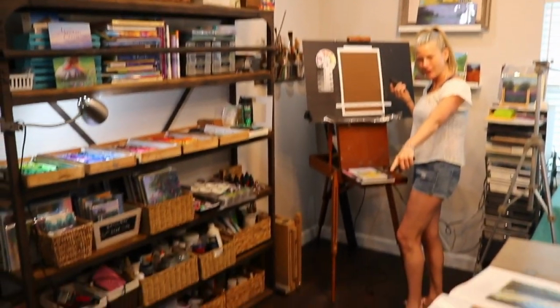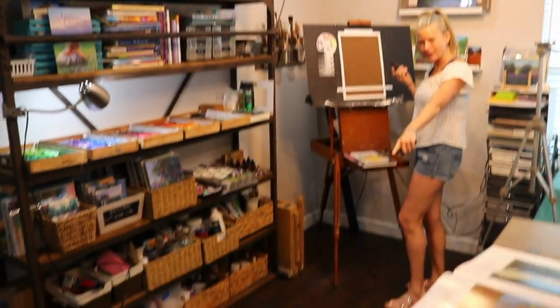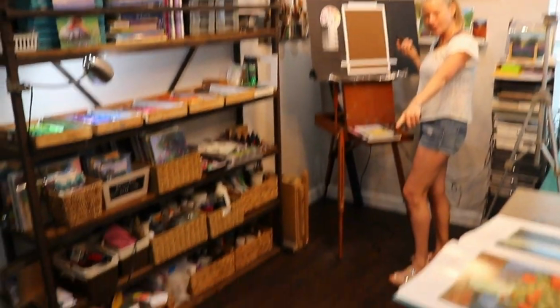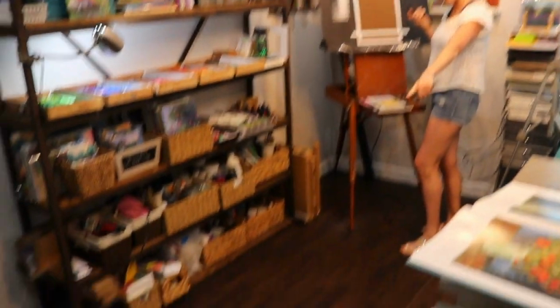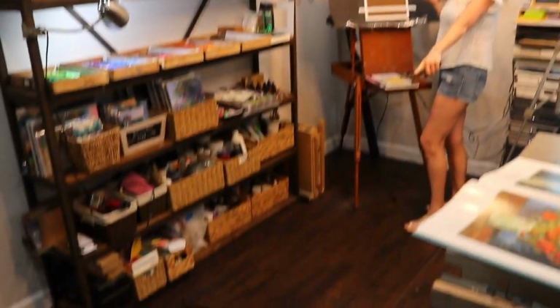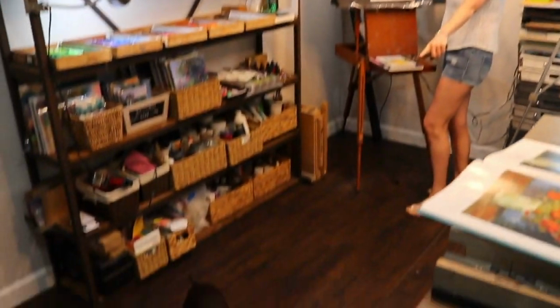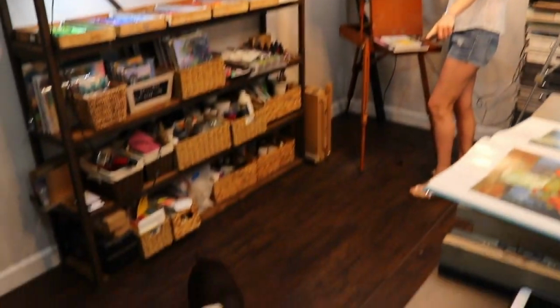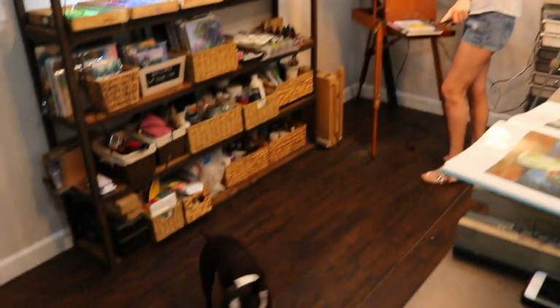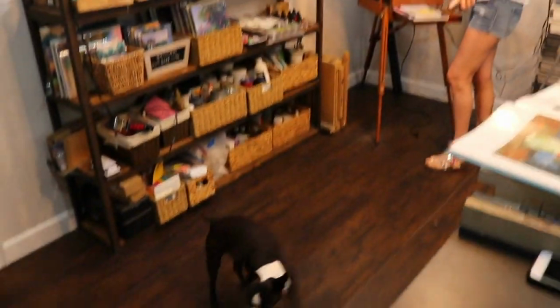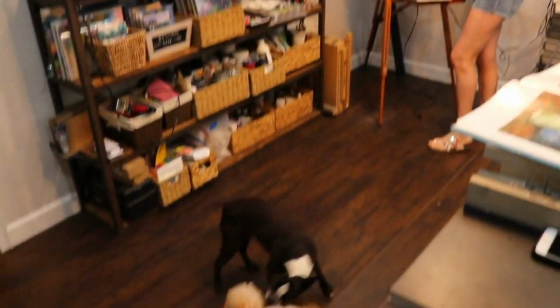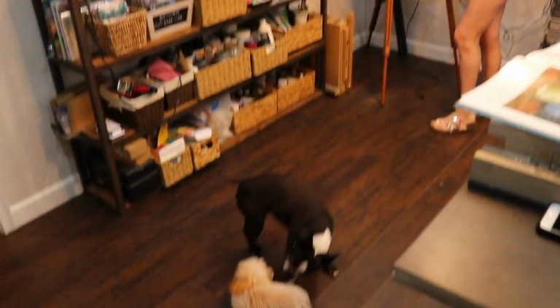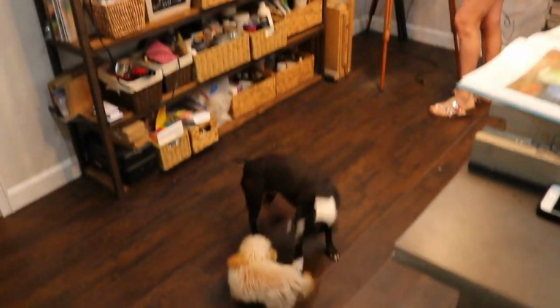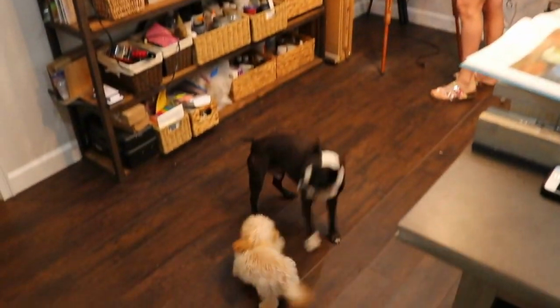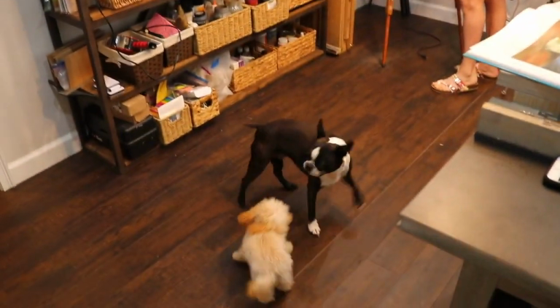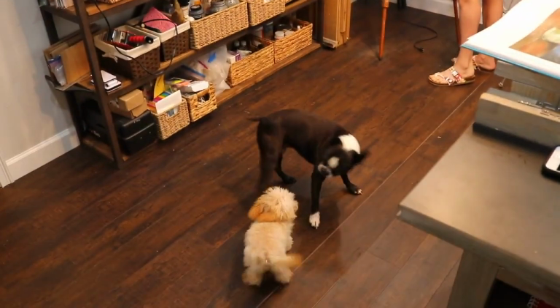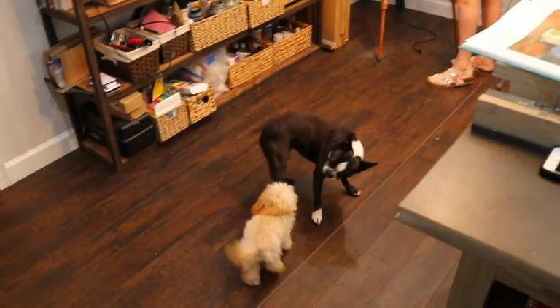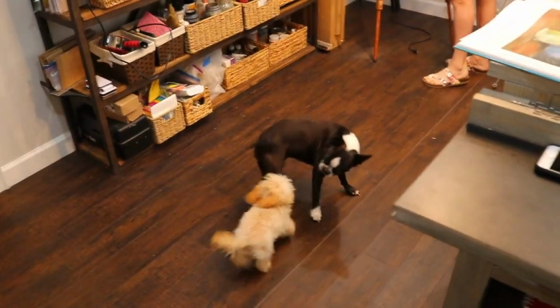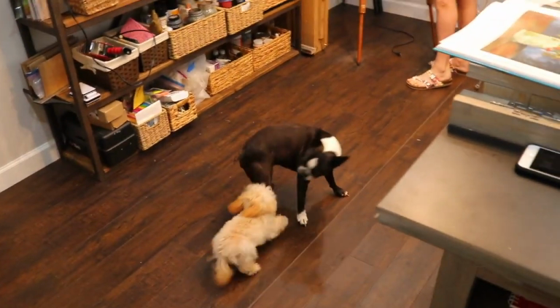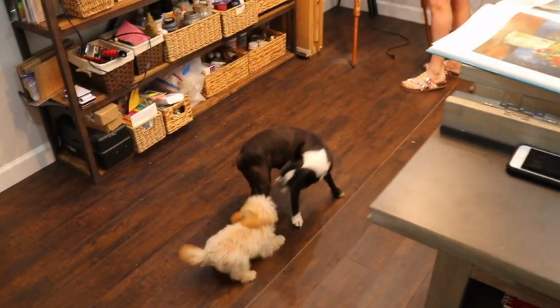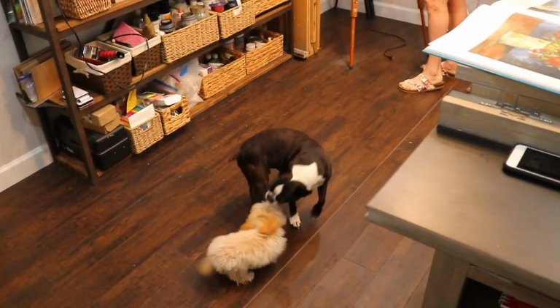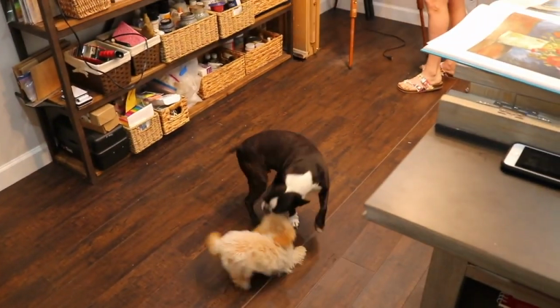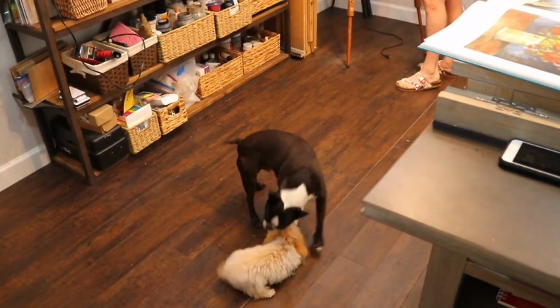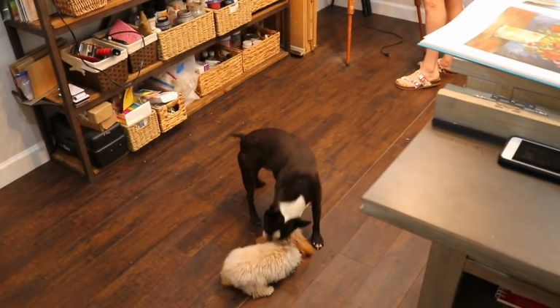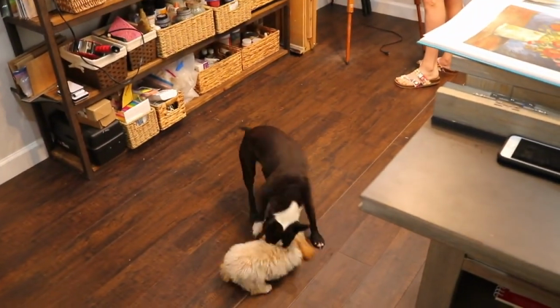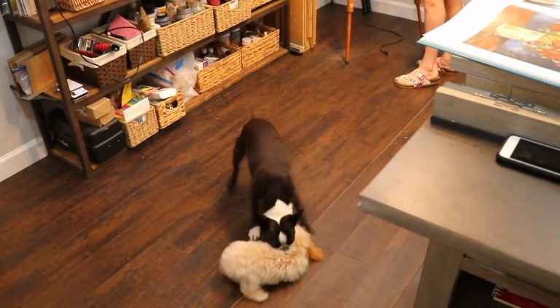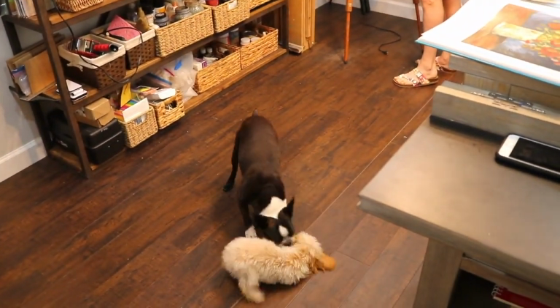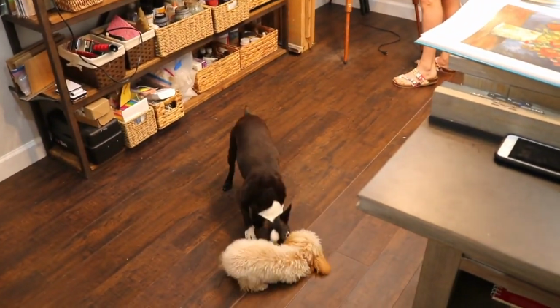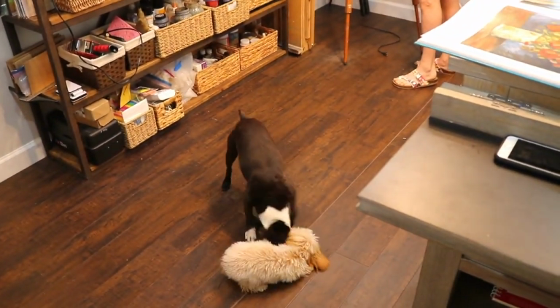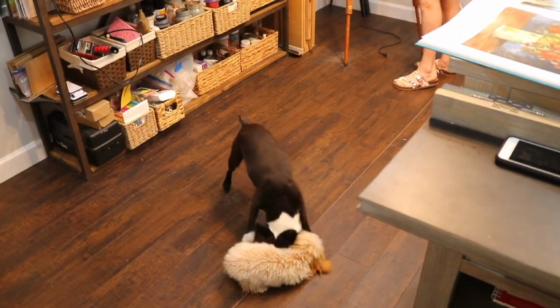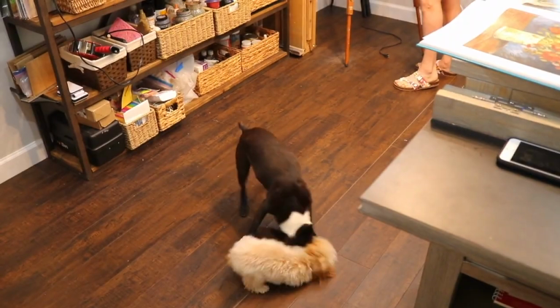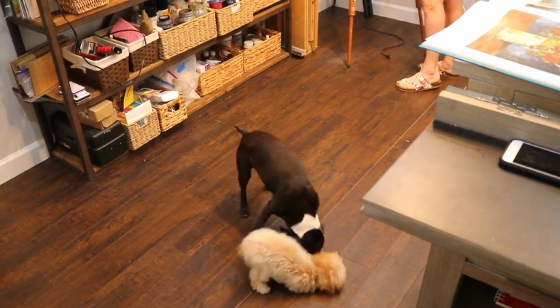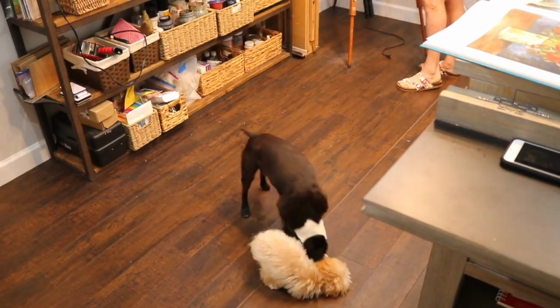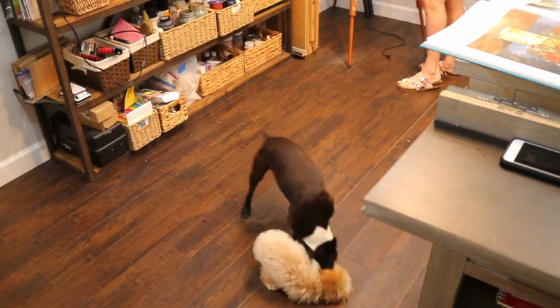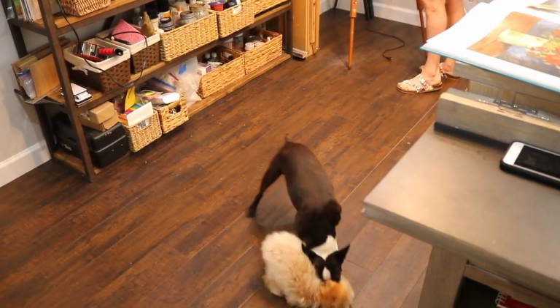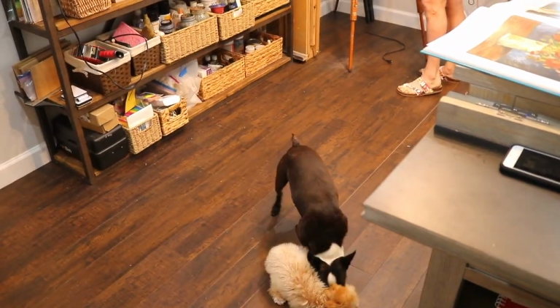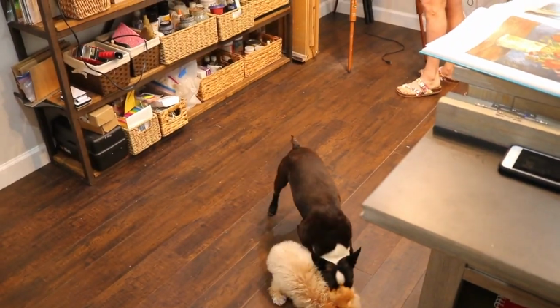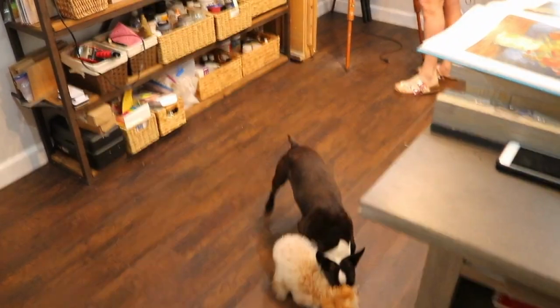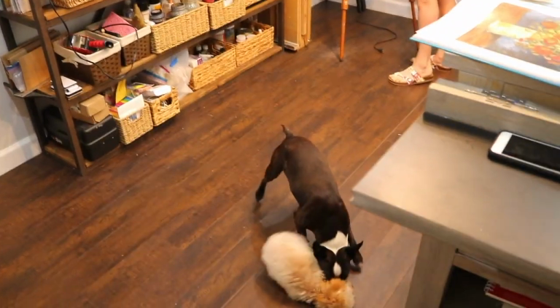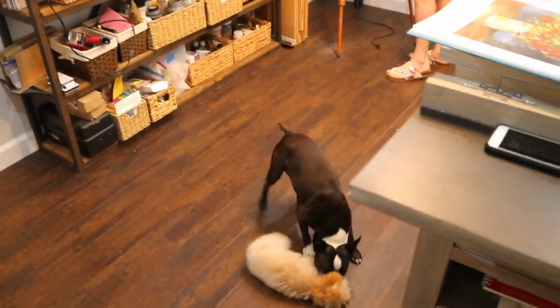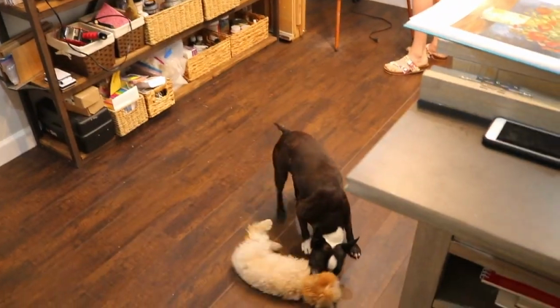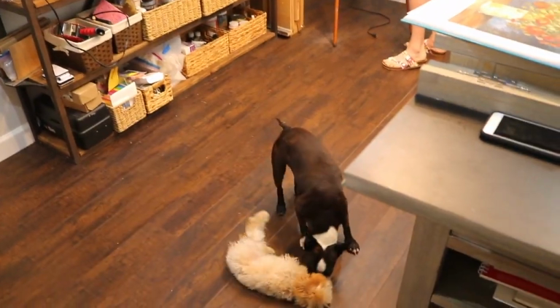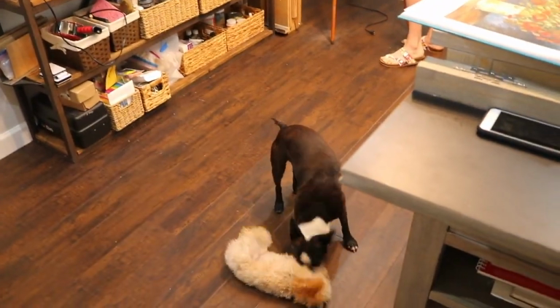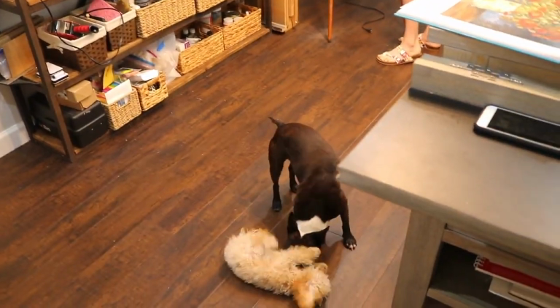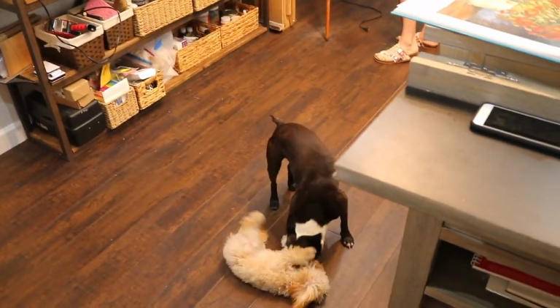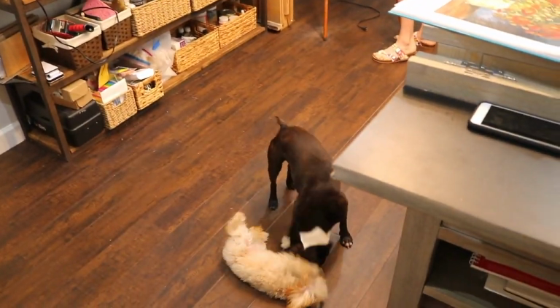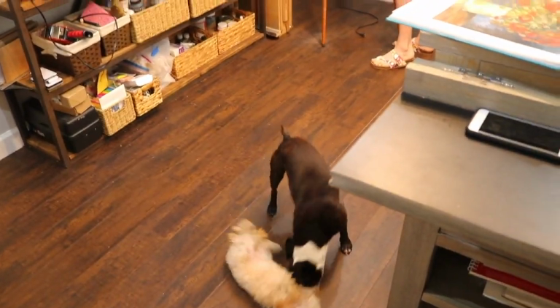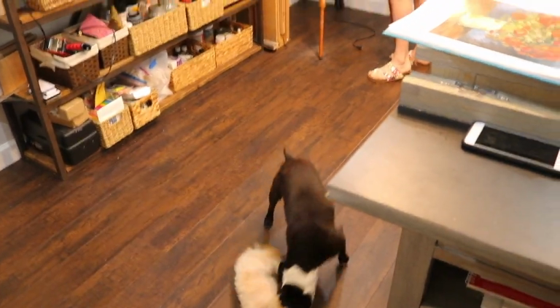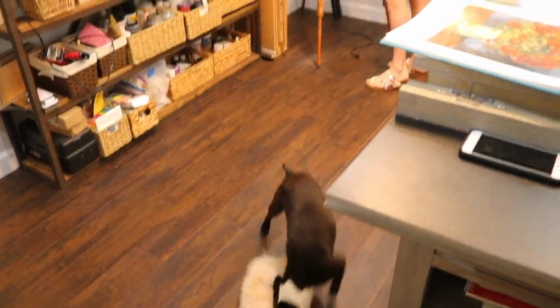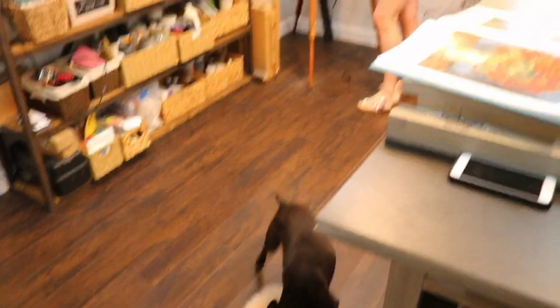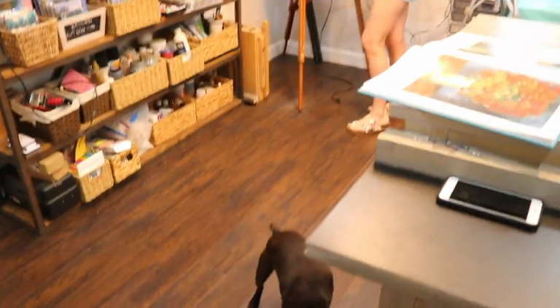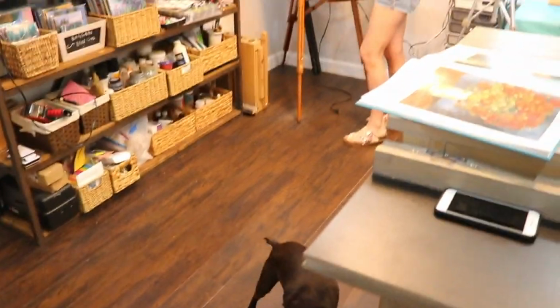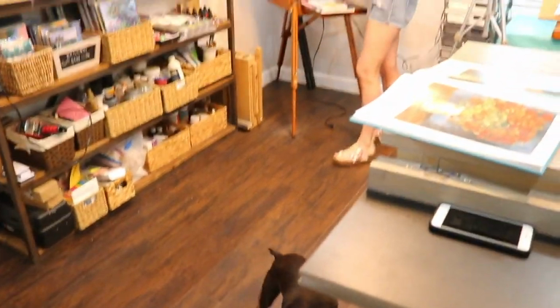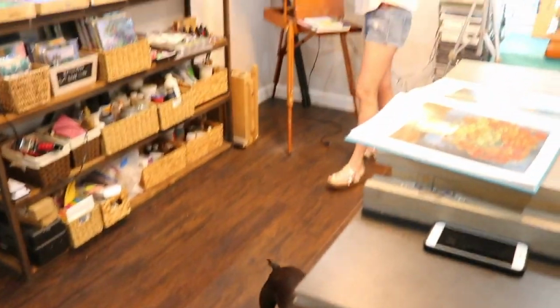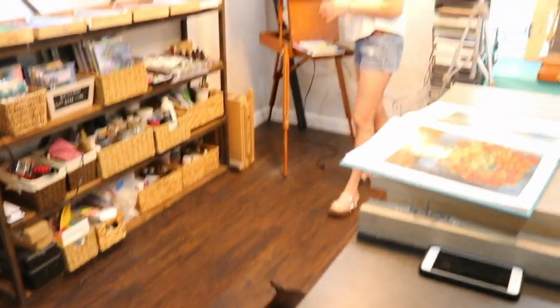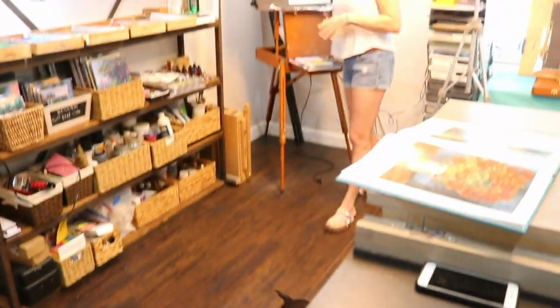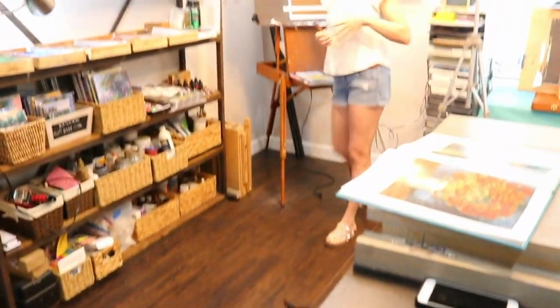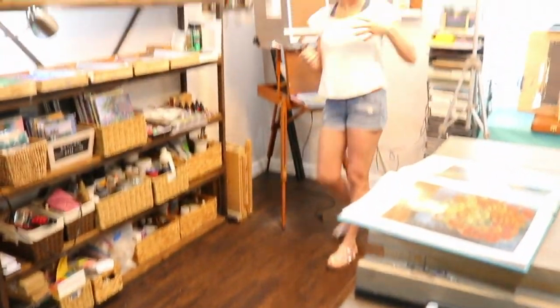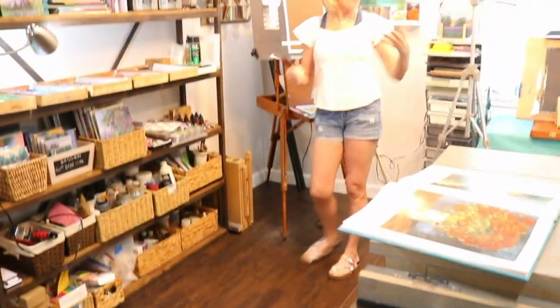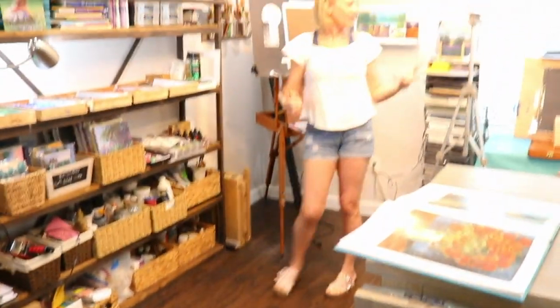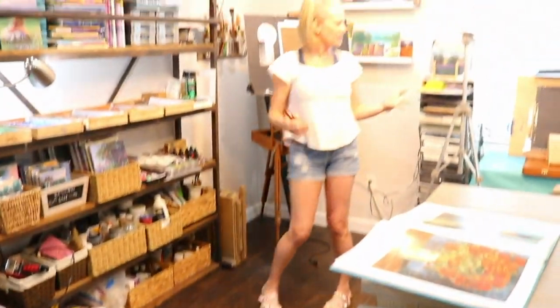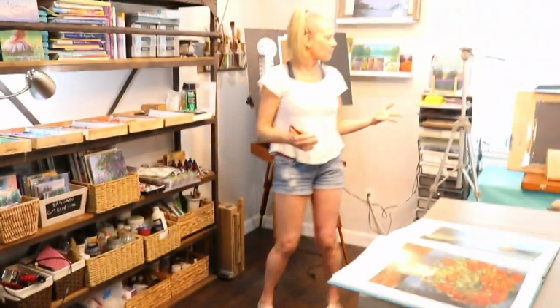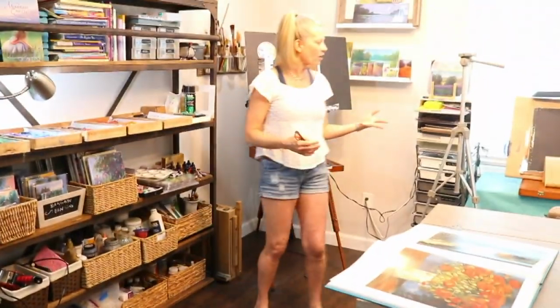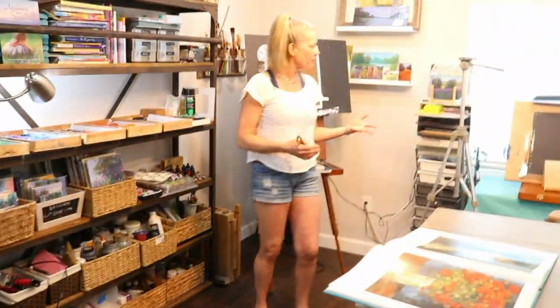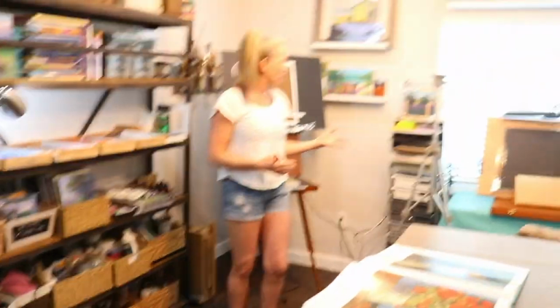I keep my little pipe foam insulation here, and of course you've got to keep your little entertainment down on the floor — your little pets that really keep you inspired!